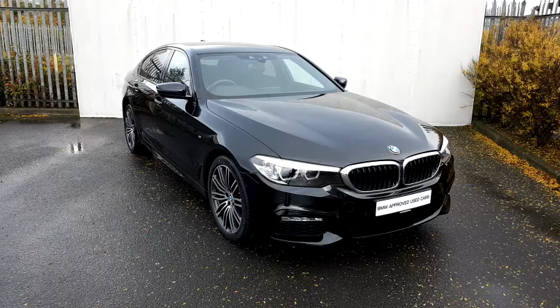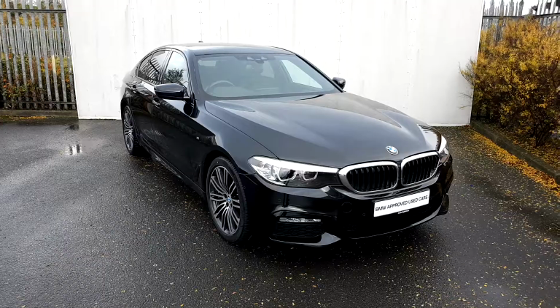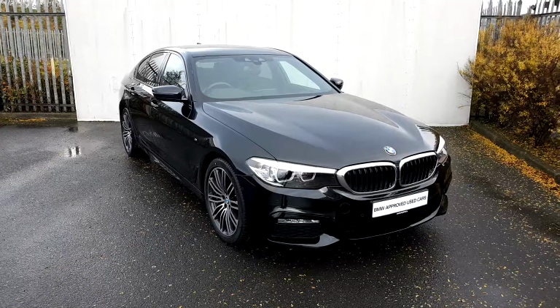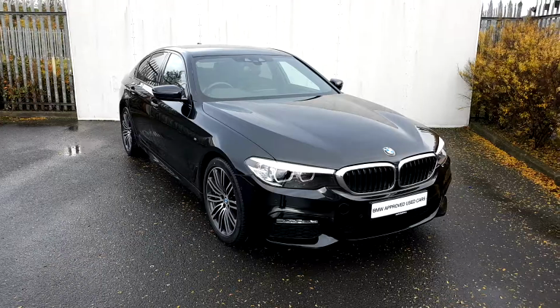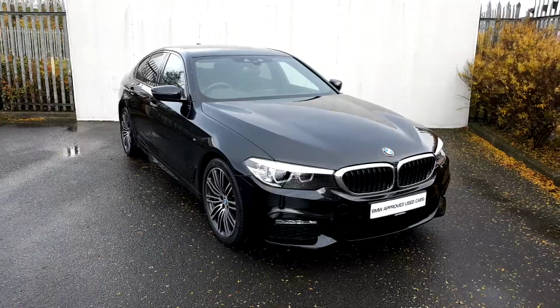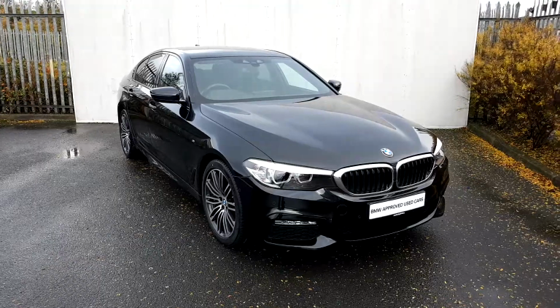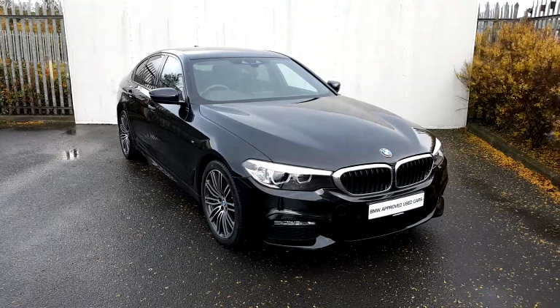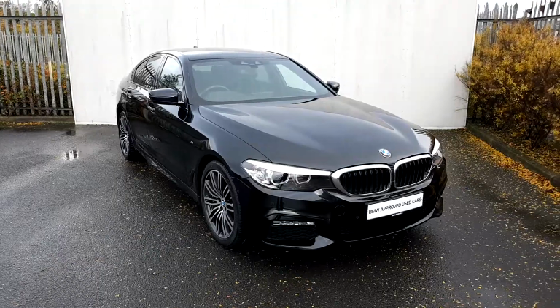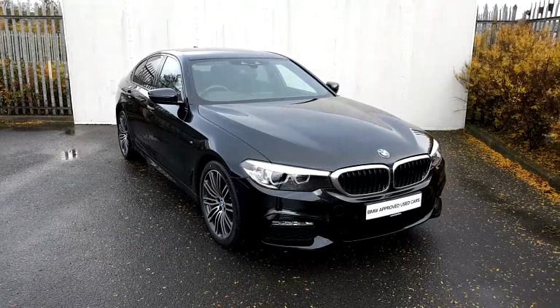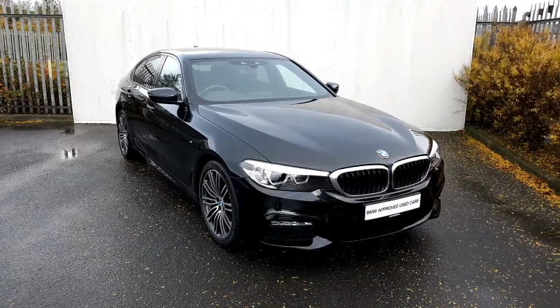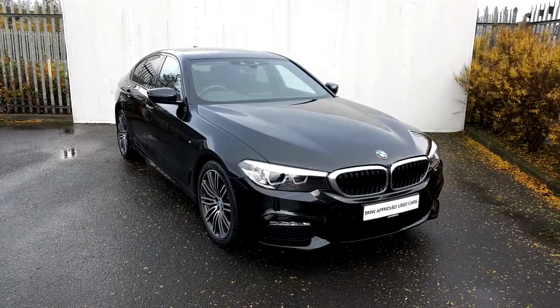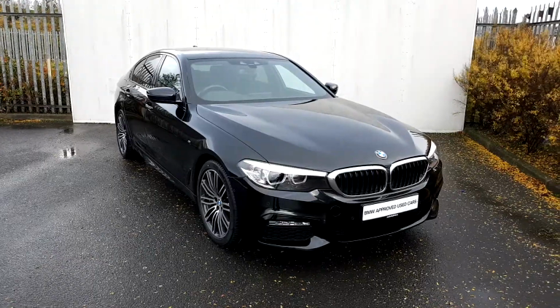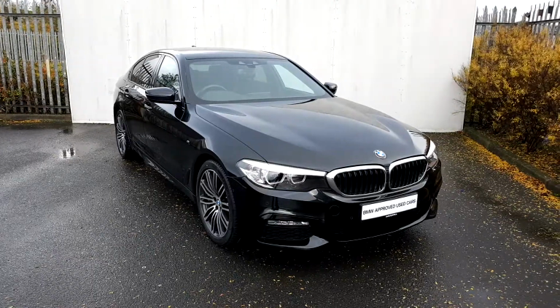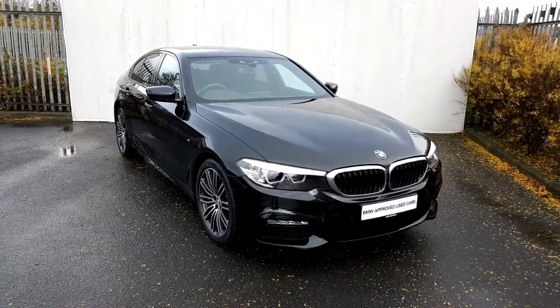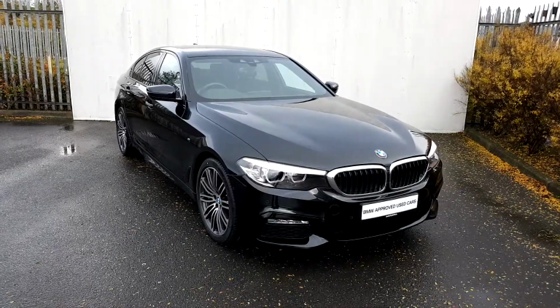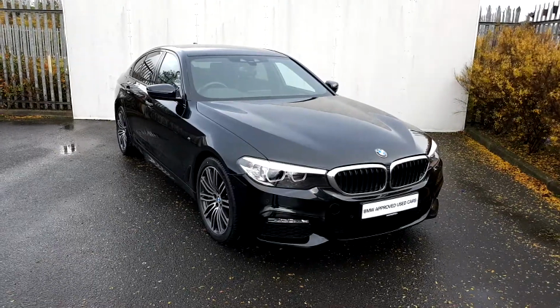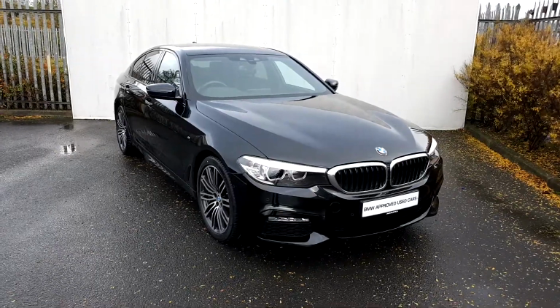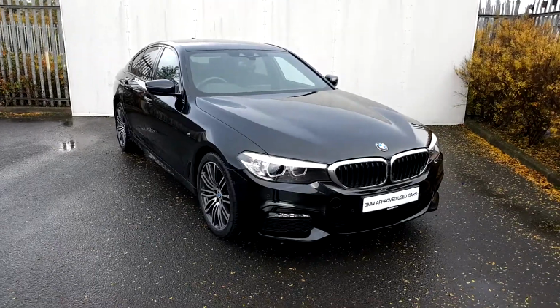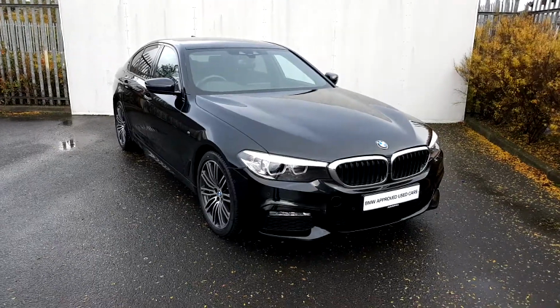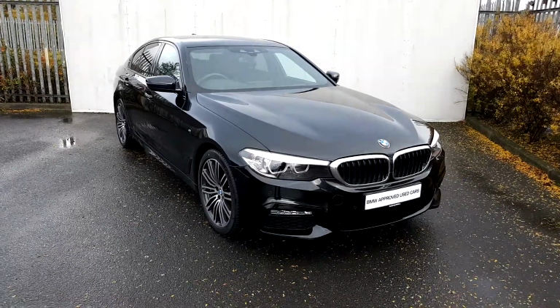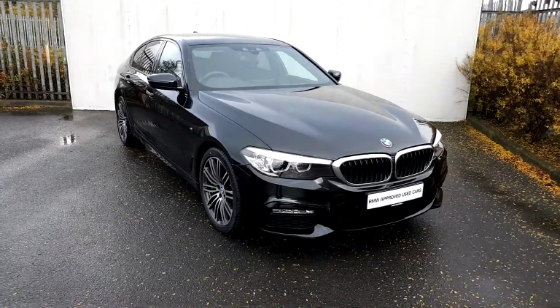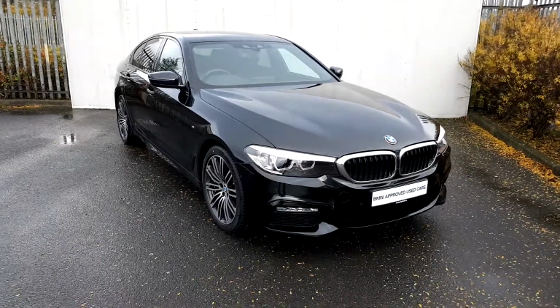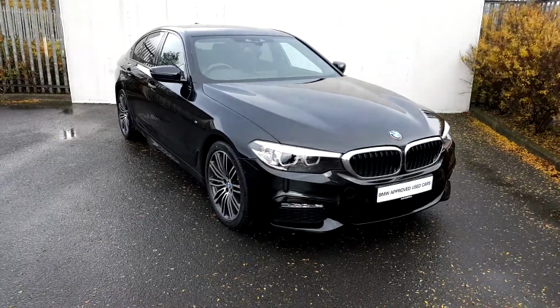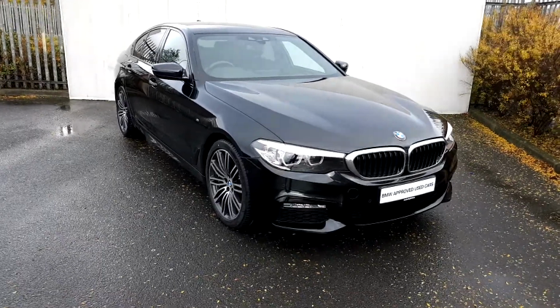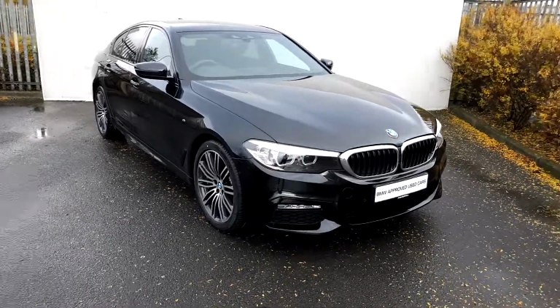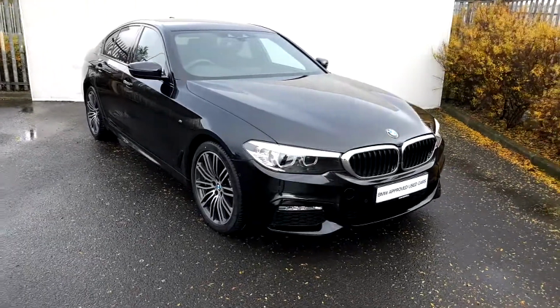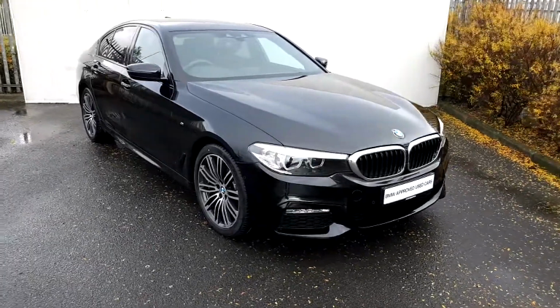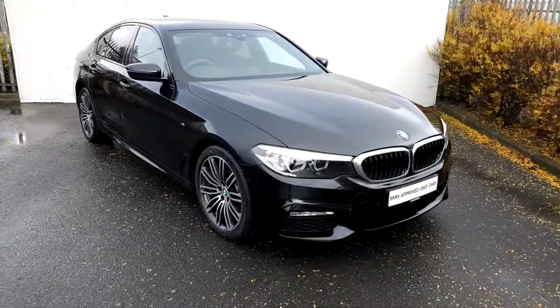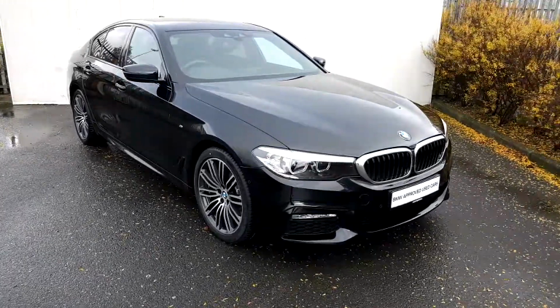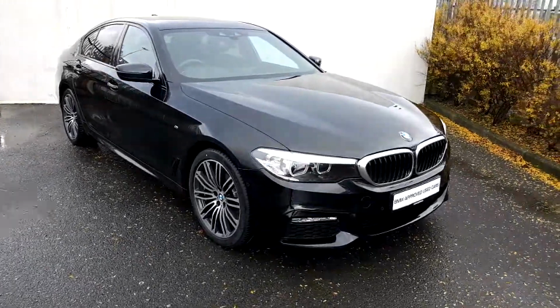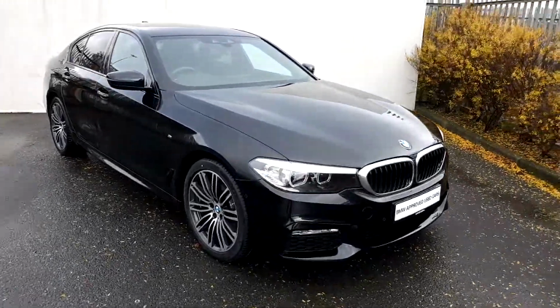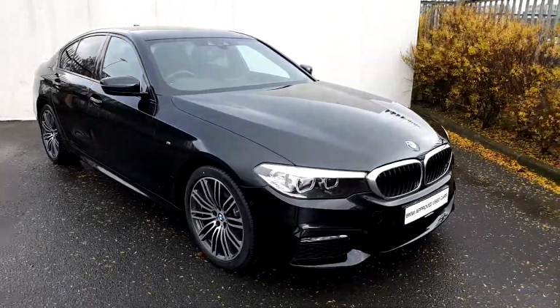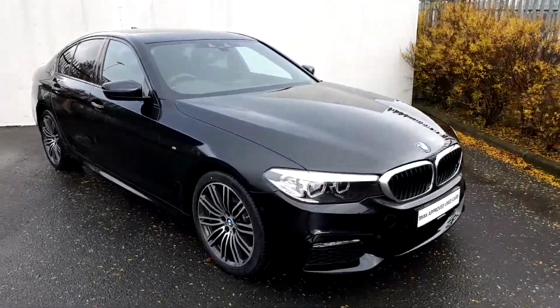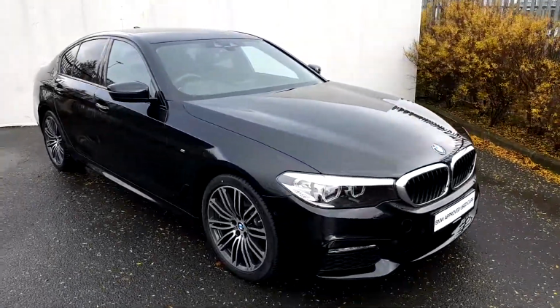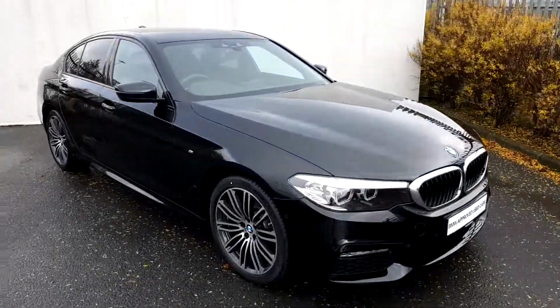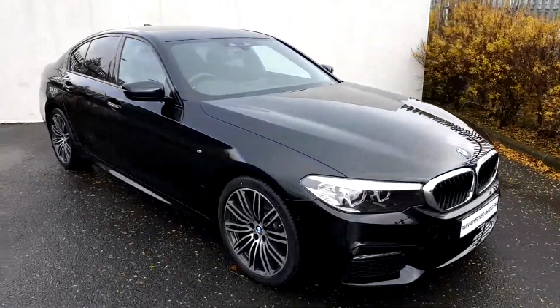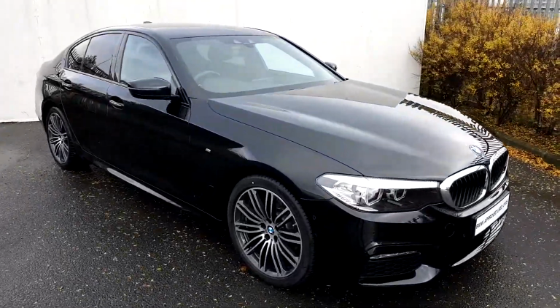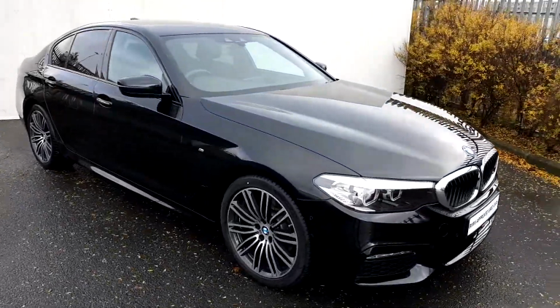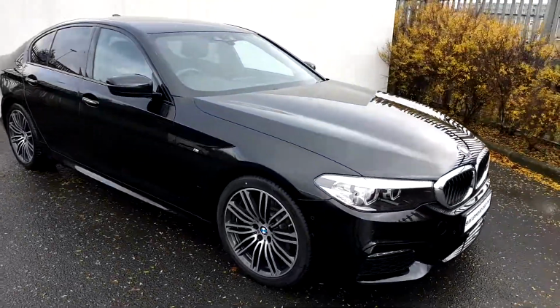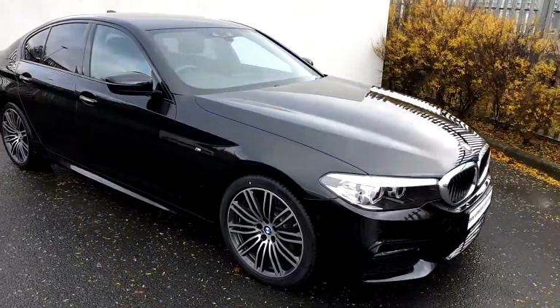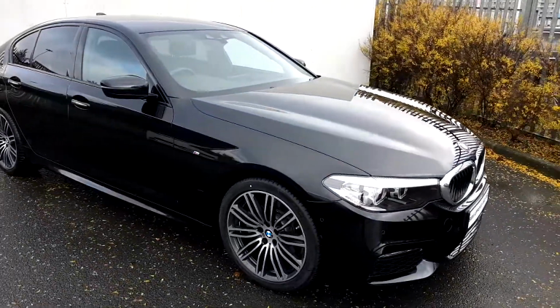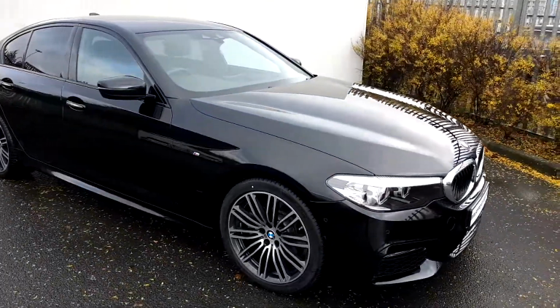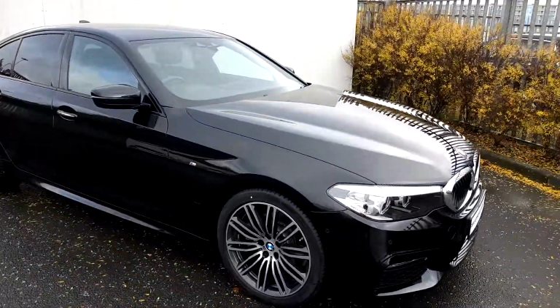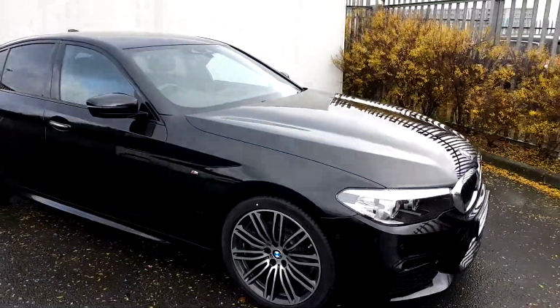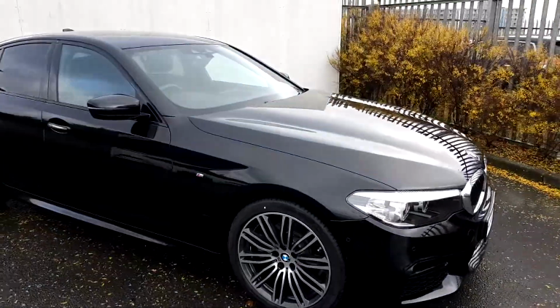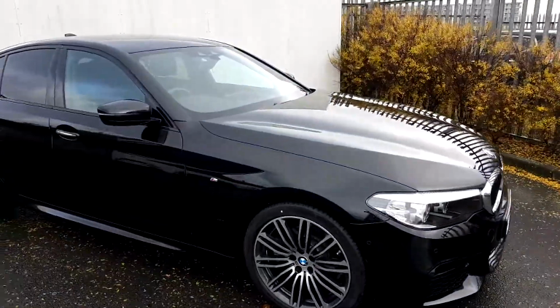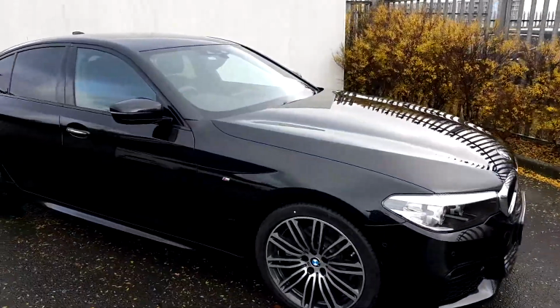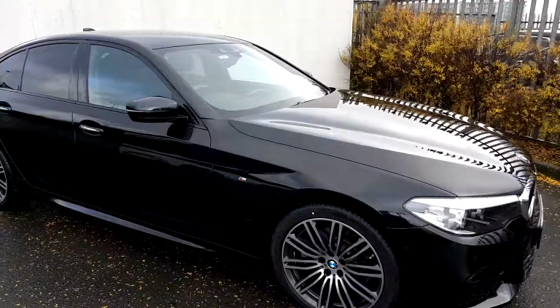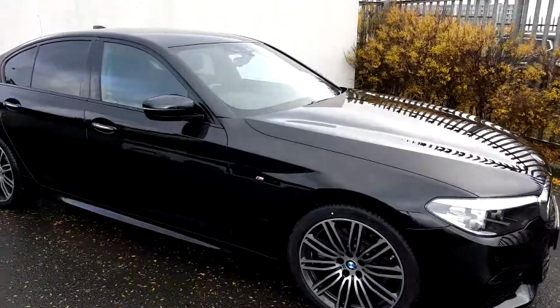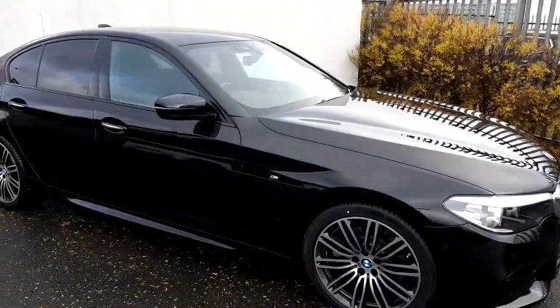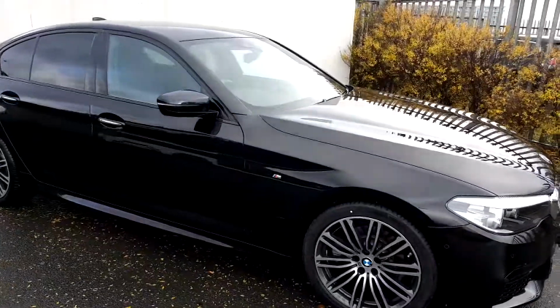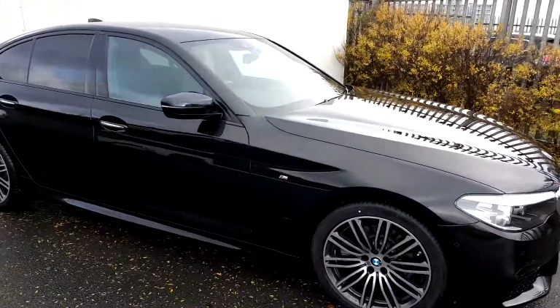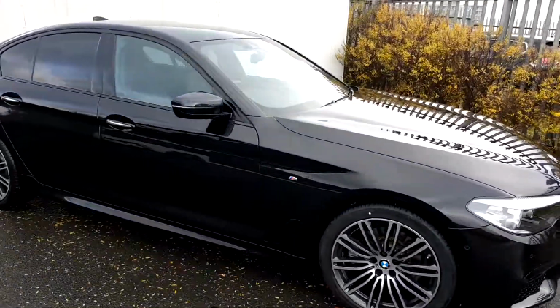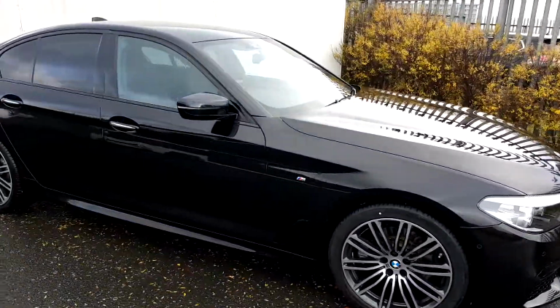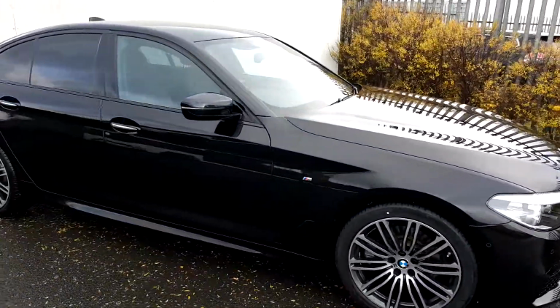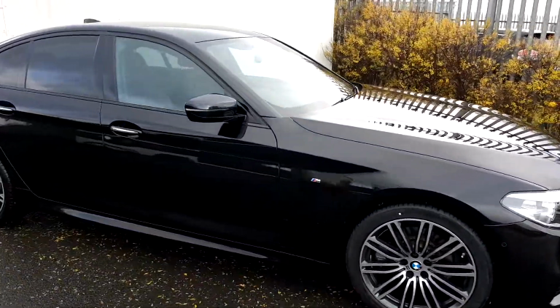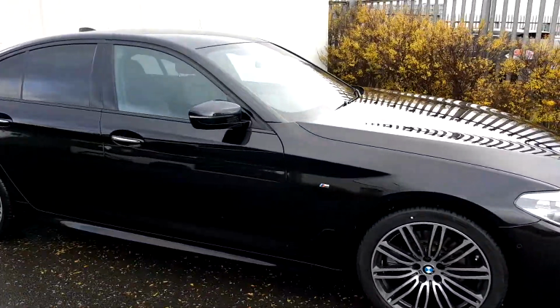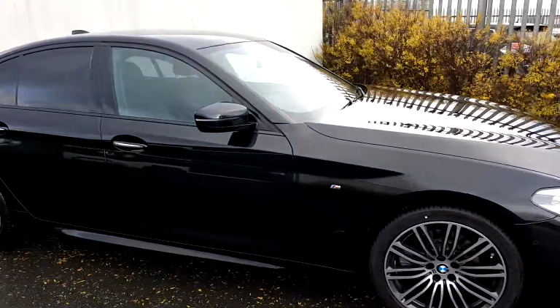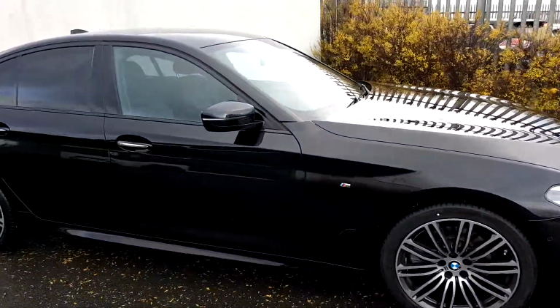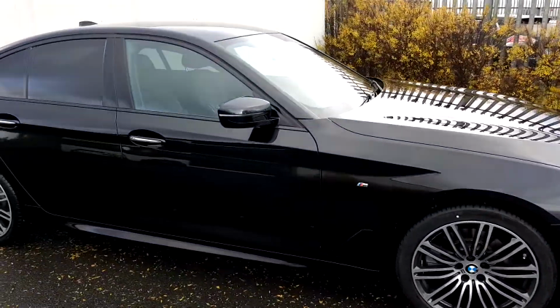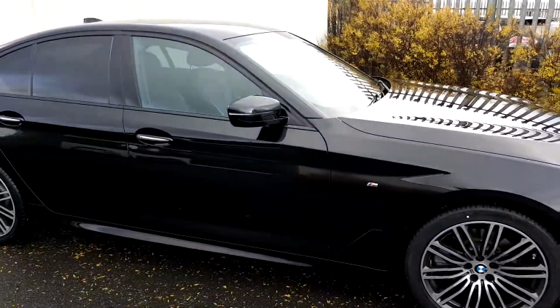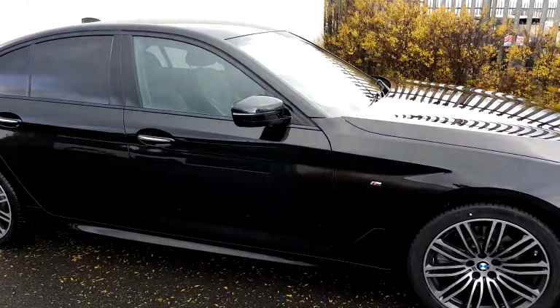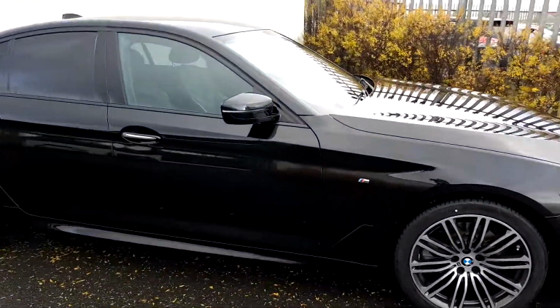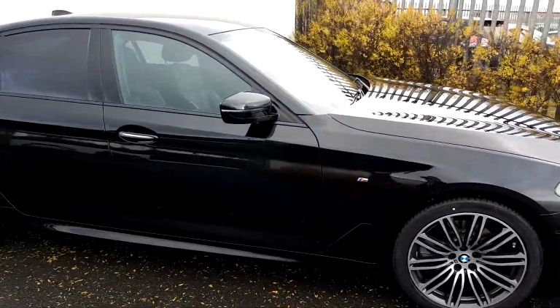Lee here from Joe Duffy Motor BMW. Today we are going to take a look at this BMW 520D X-Drive M Sport Saloon.